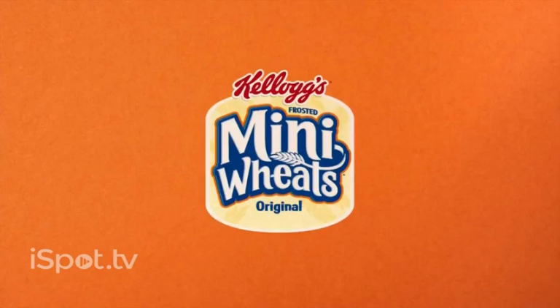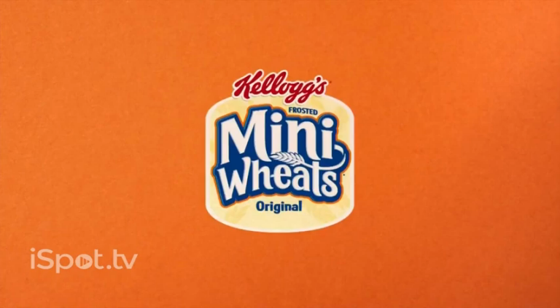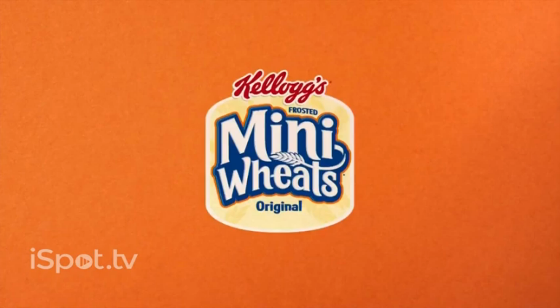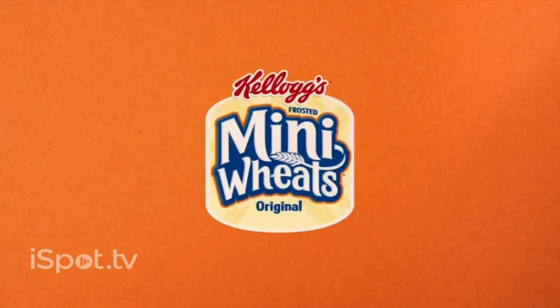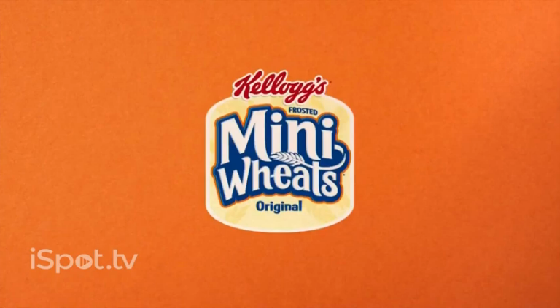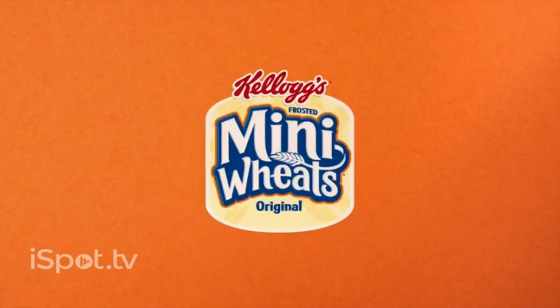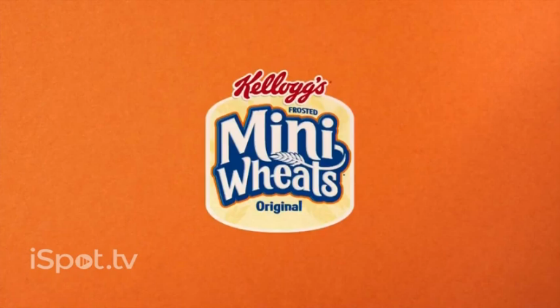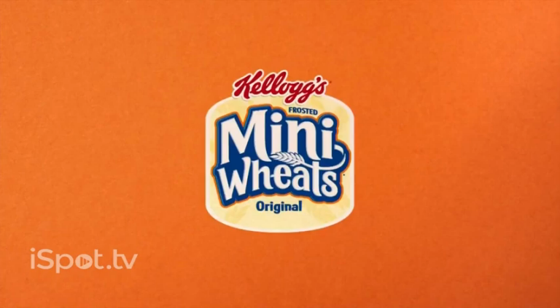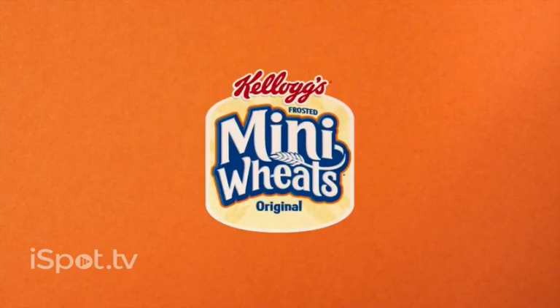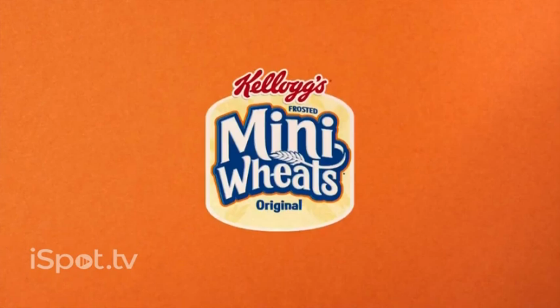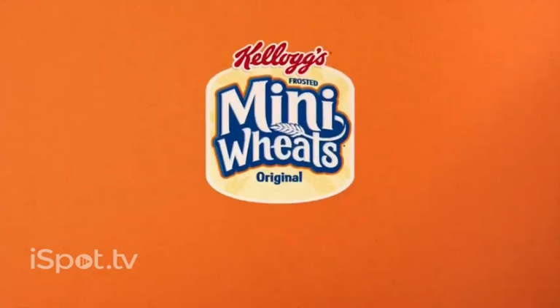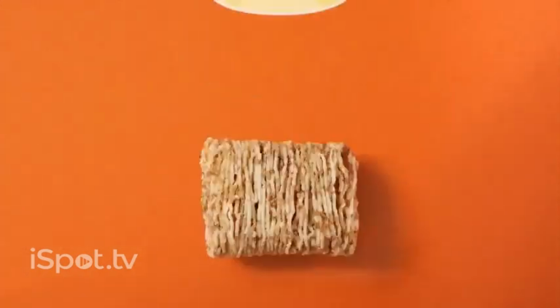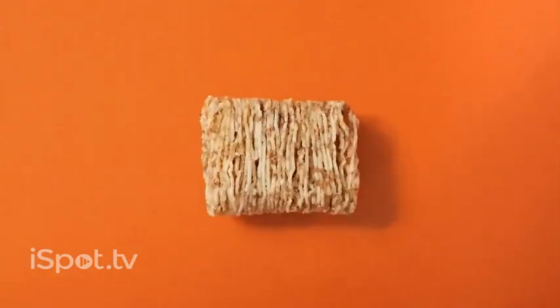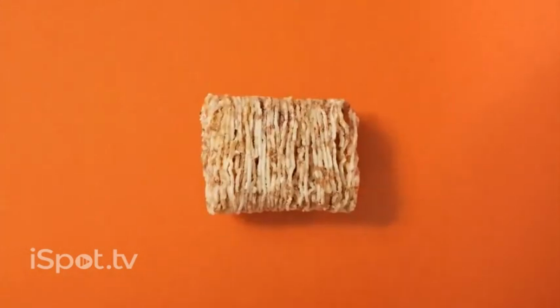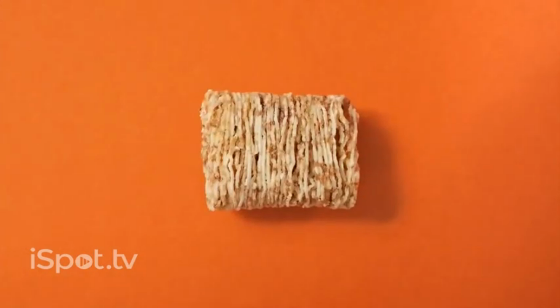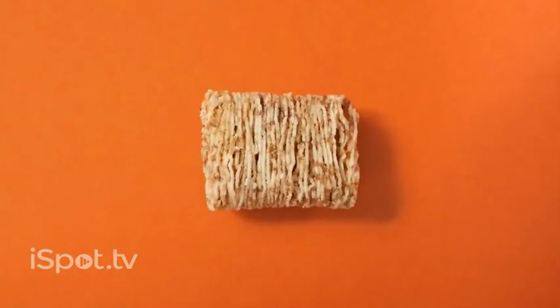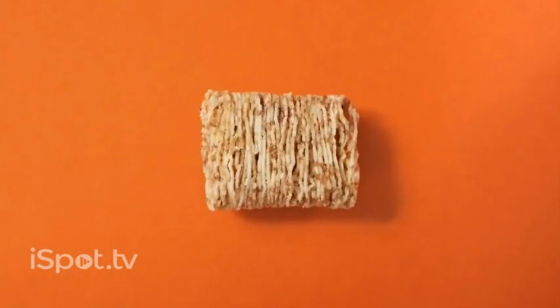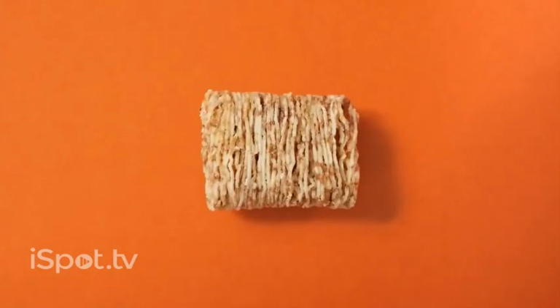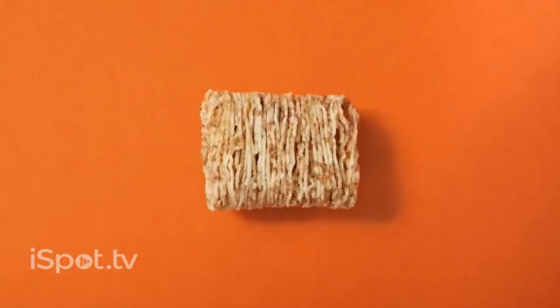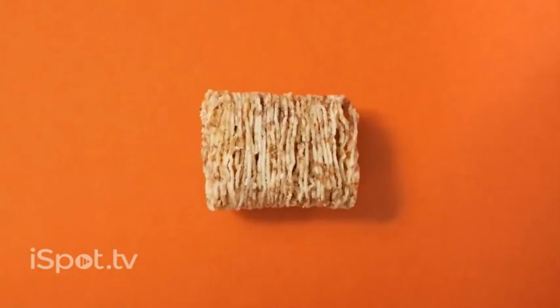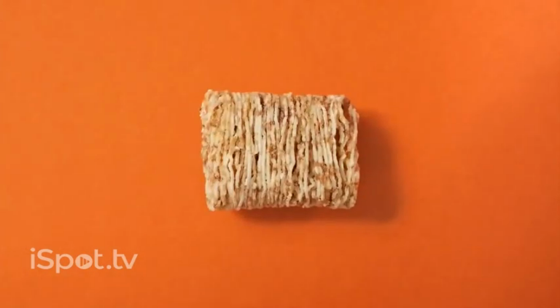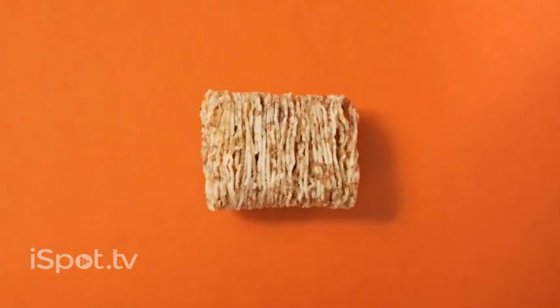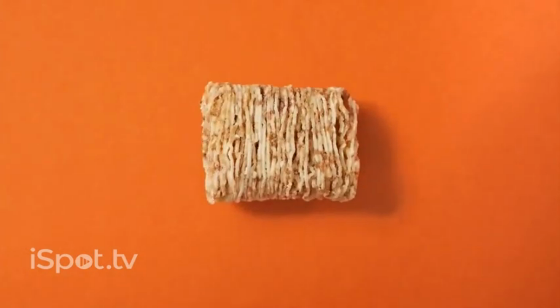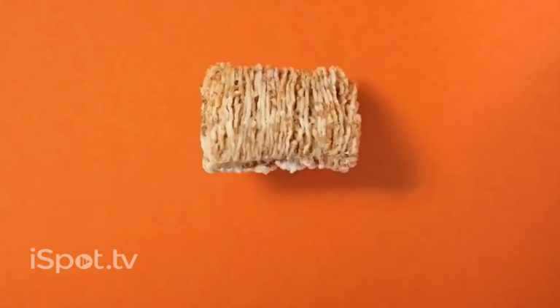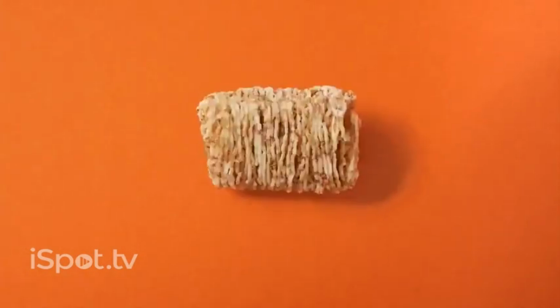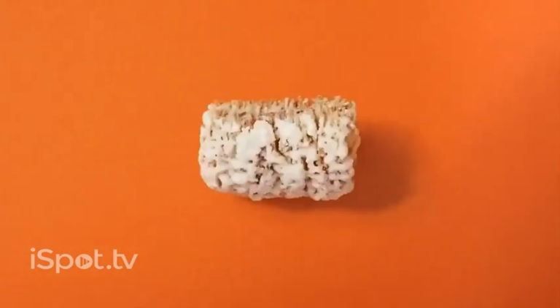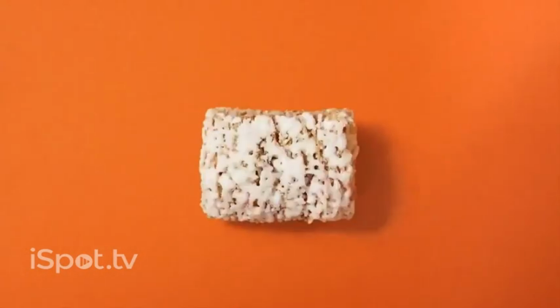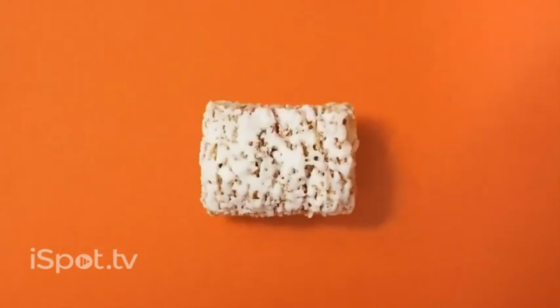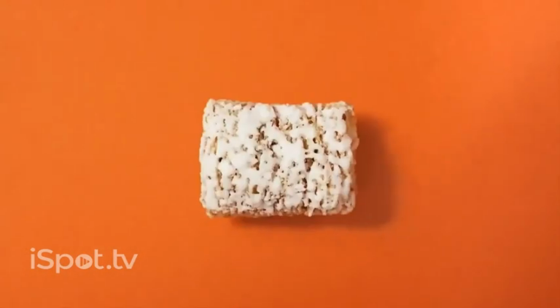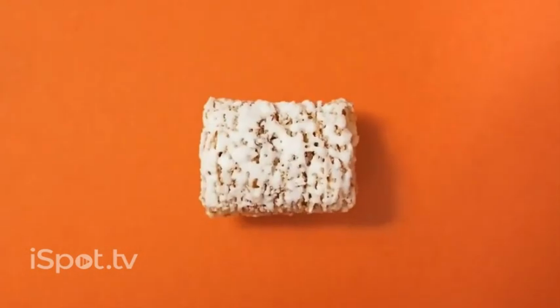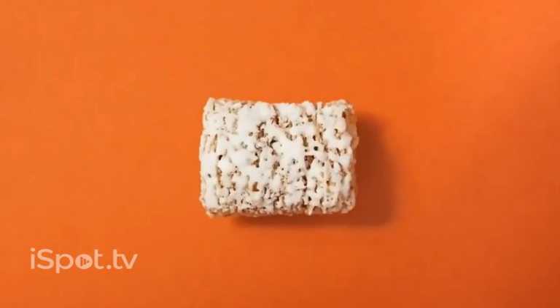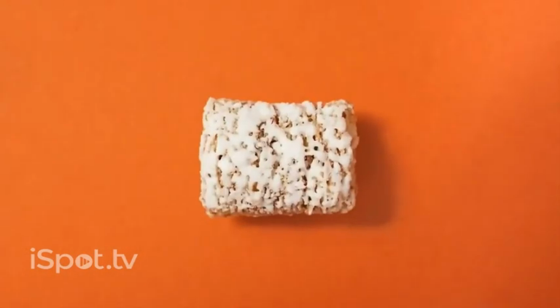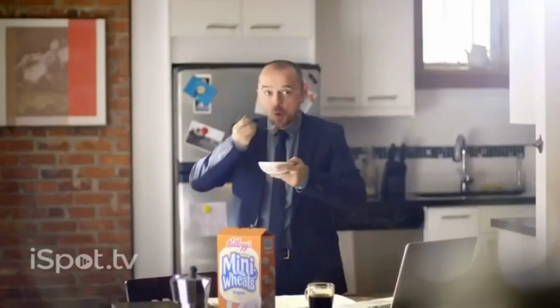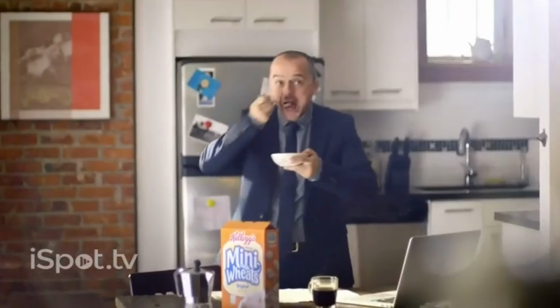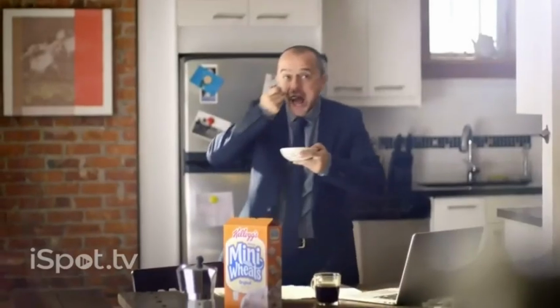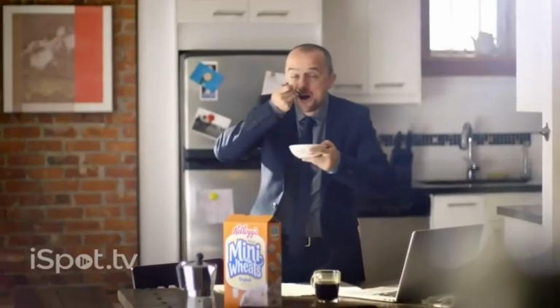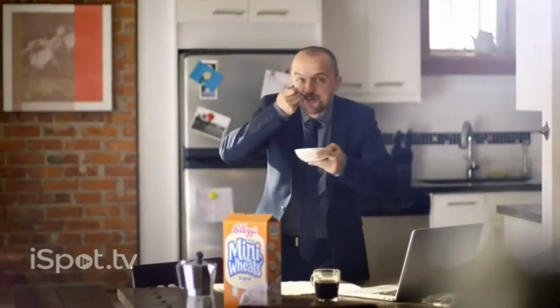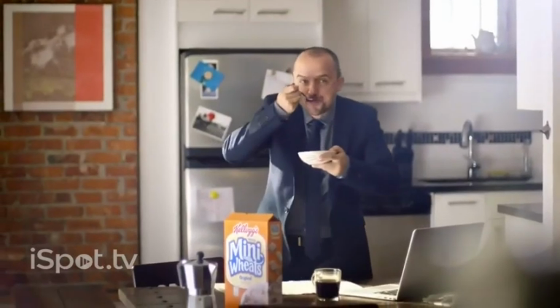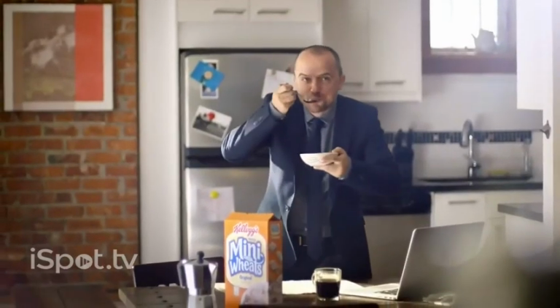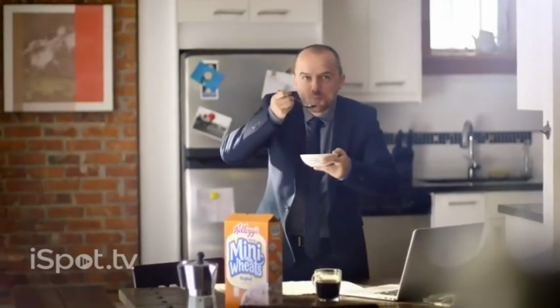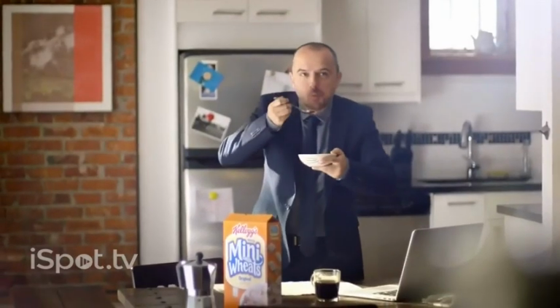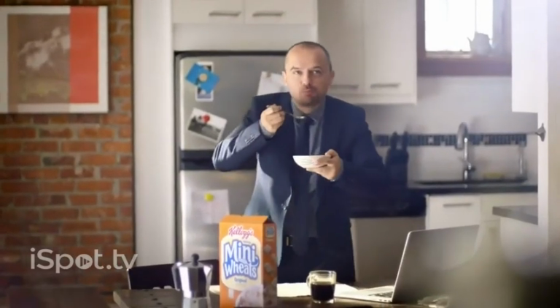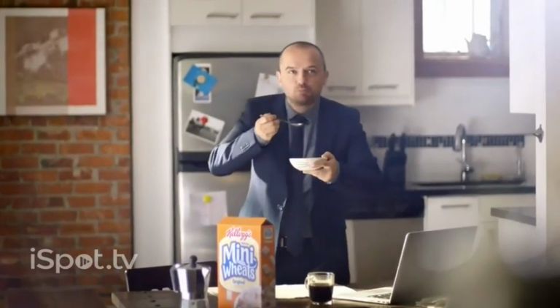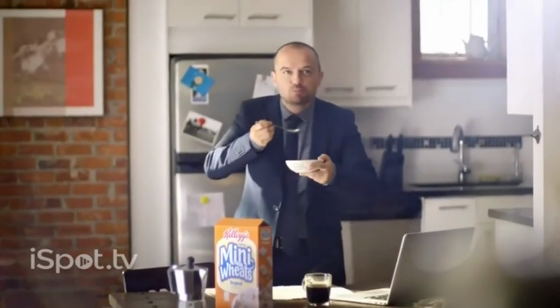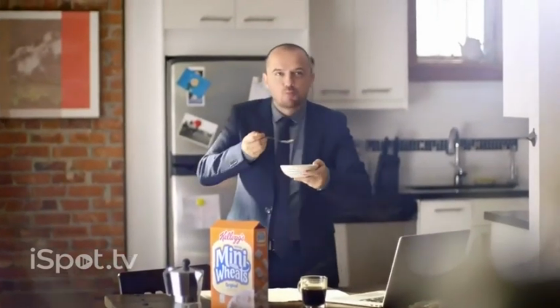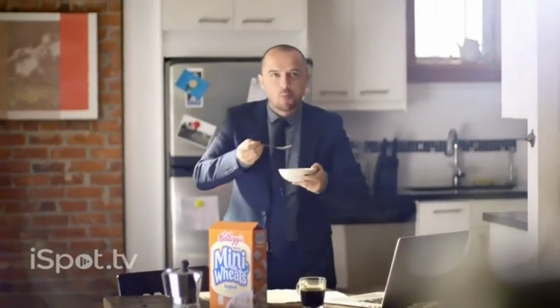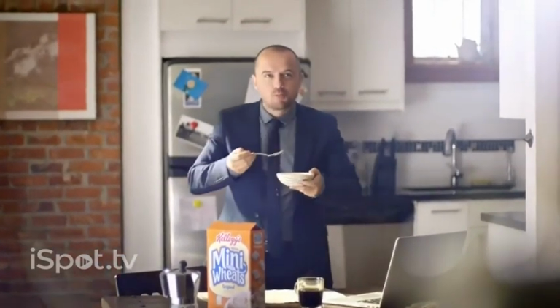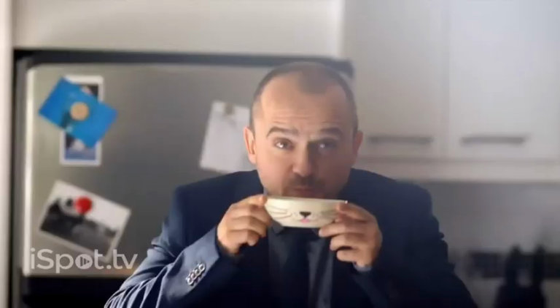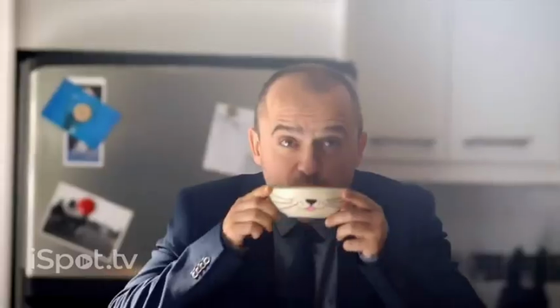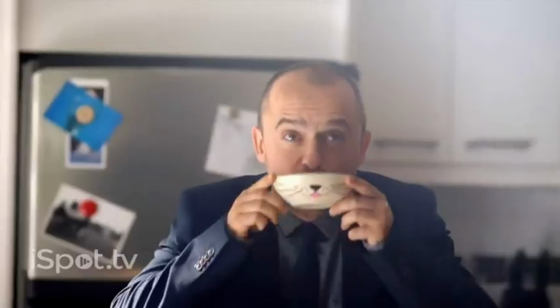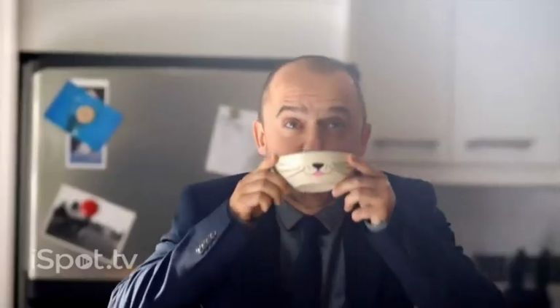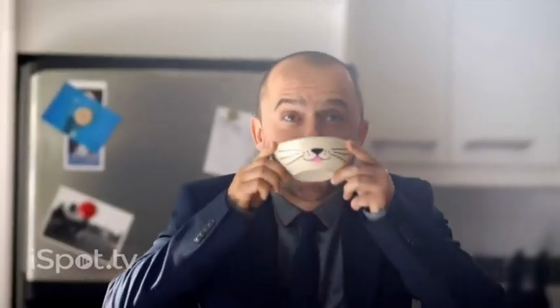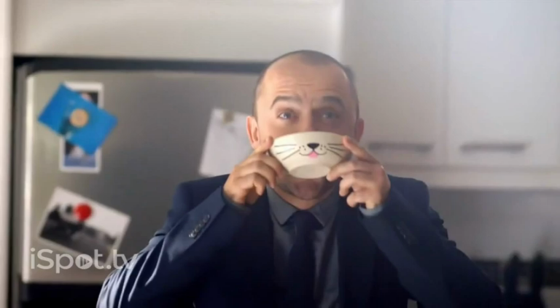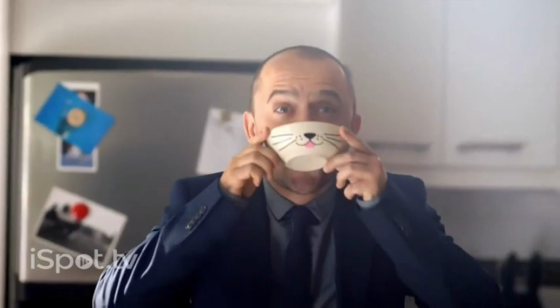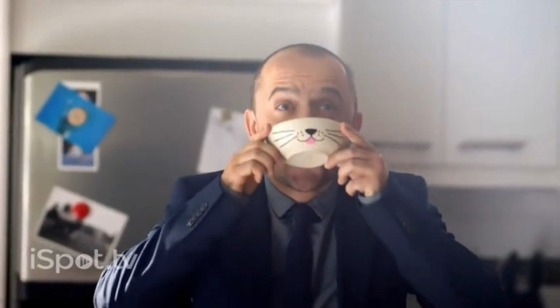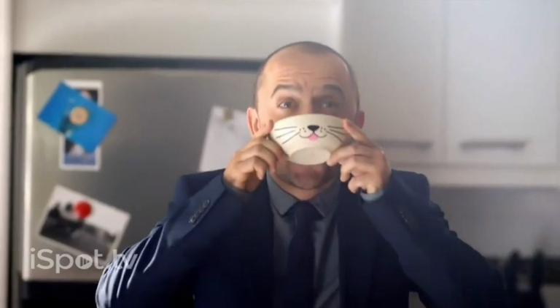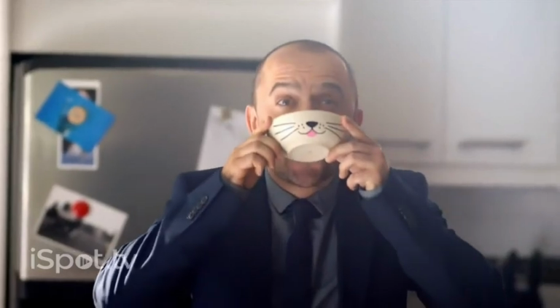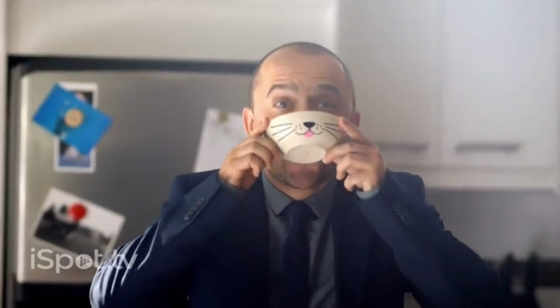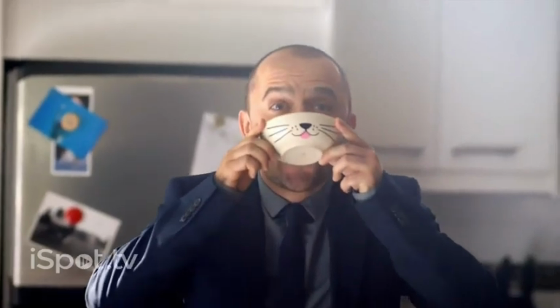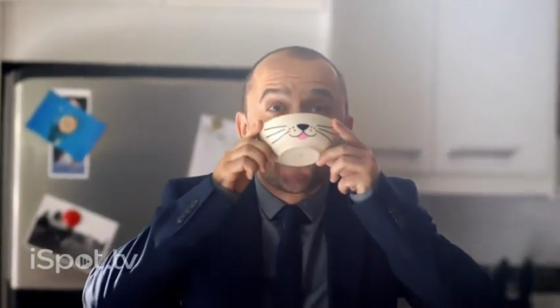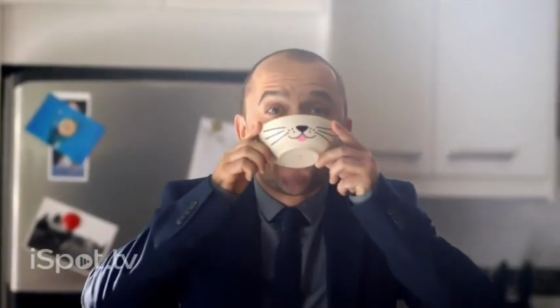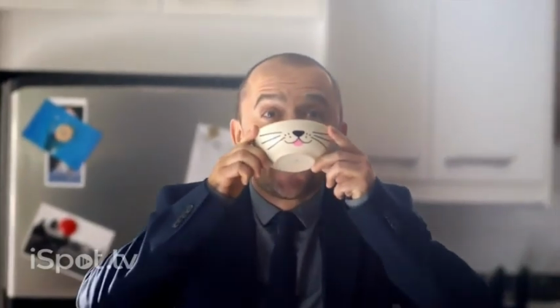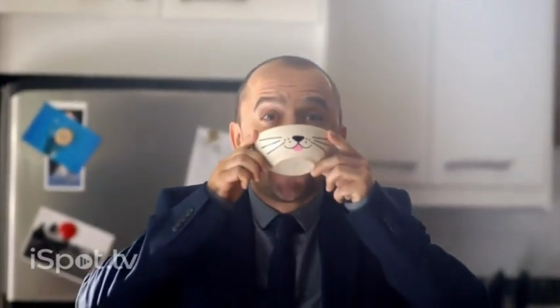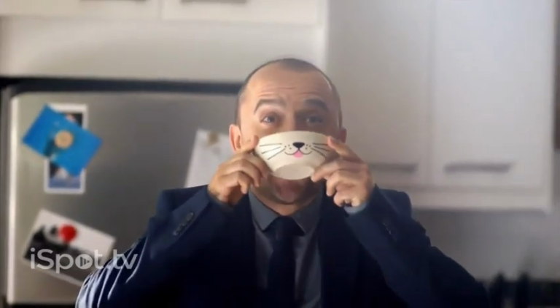Kellogg's Frosted Mini Wheats. Eight layers of wheat and one that's sweet to satisfy the adult and kid in all of us.